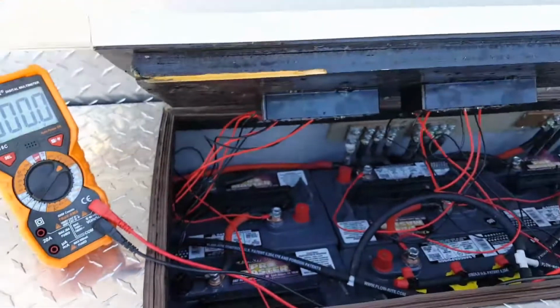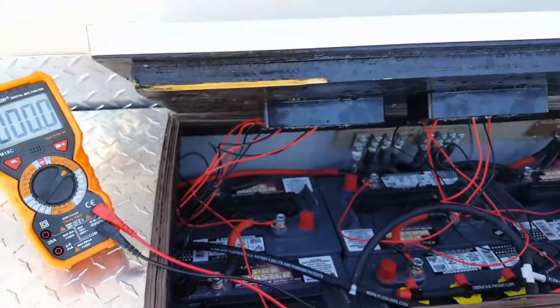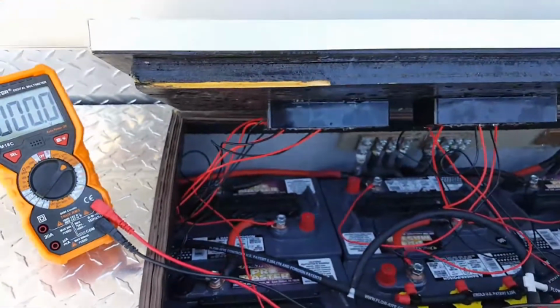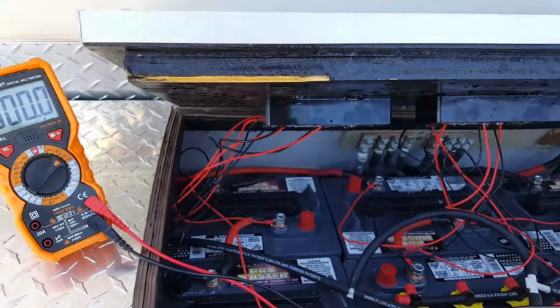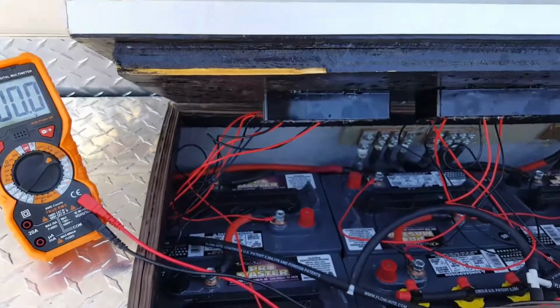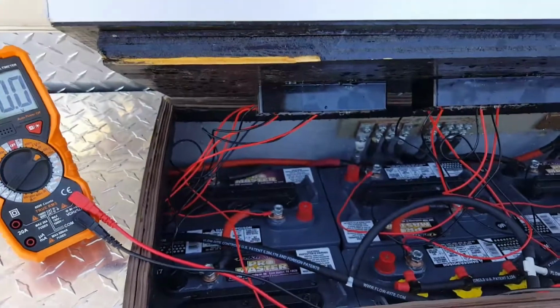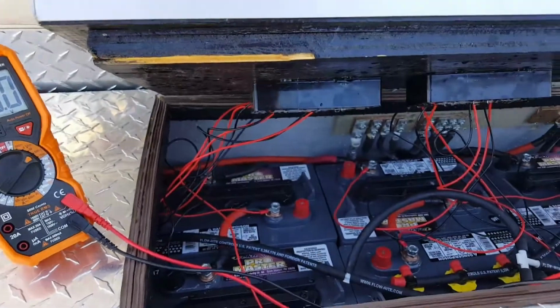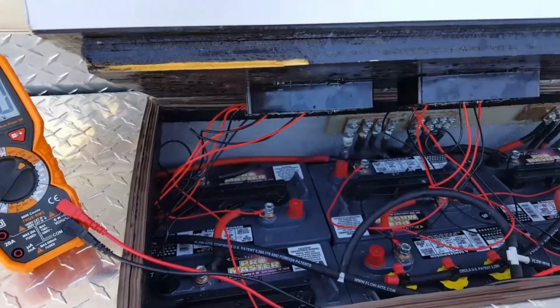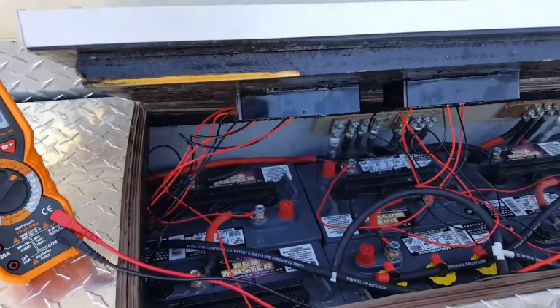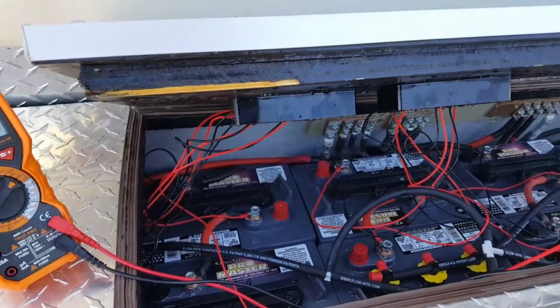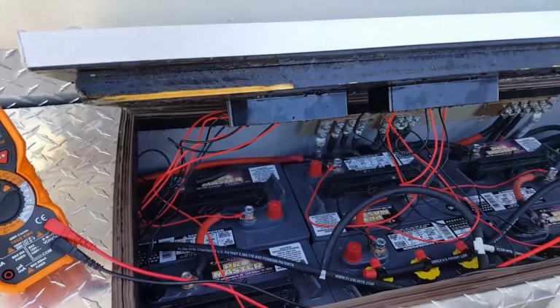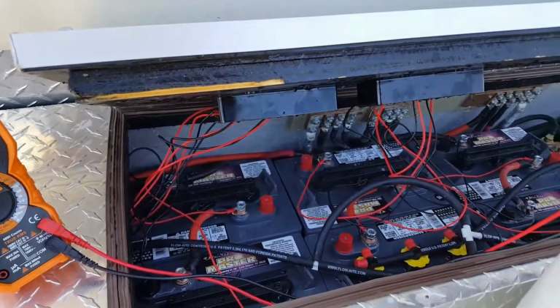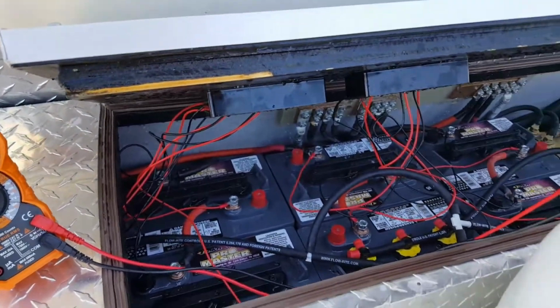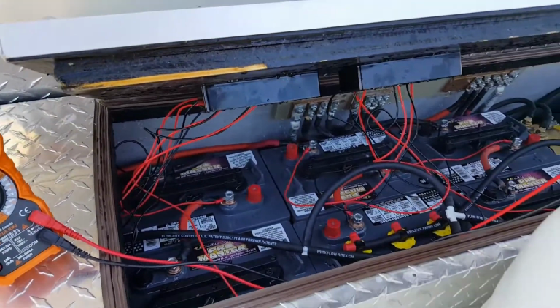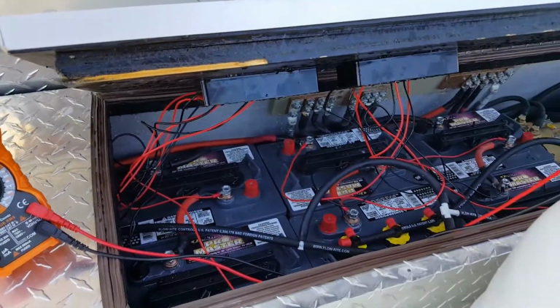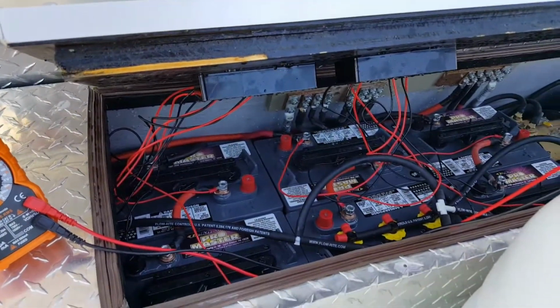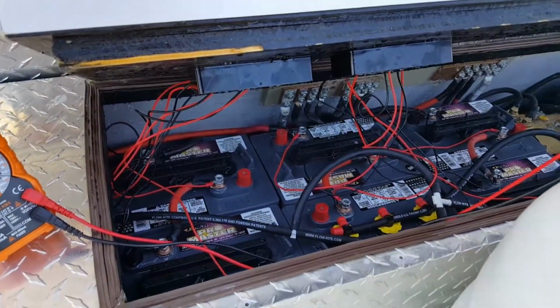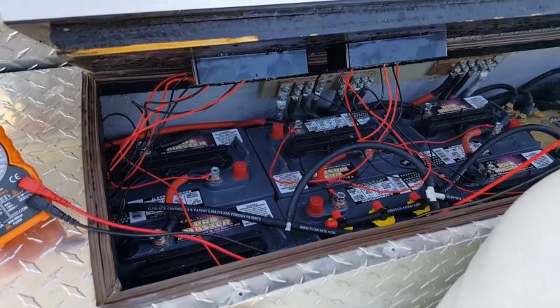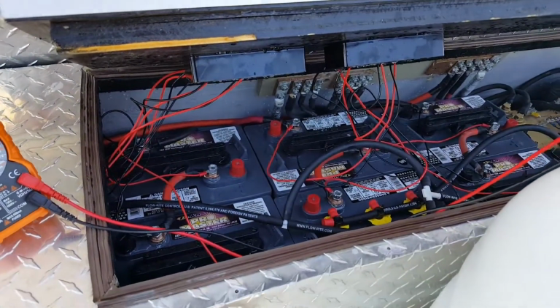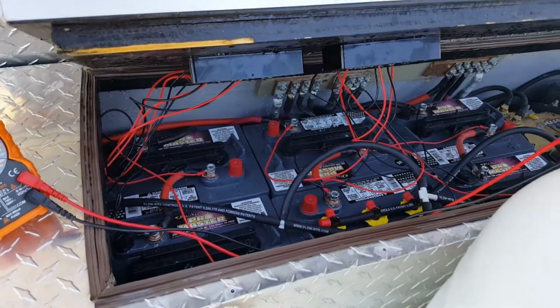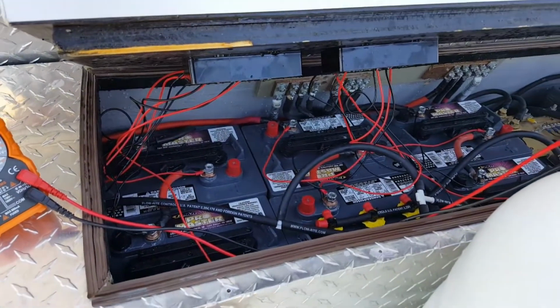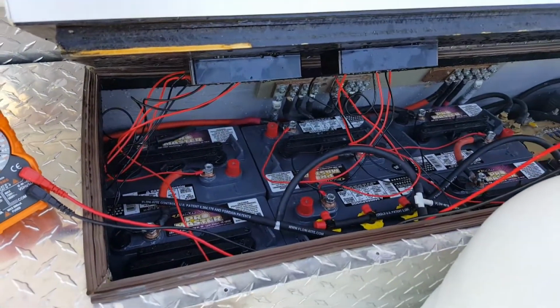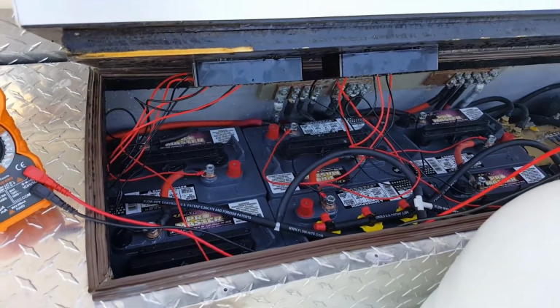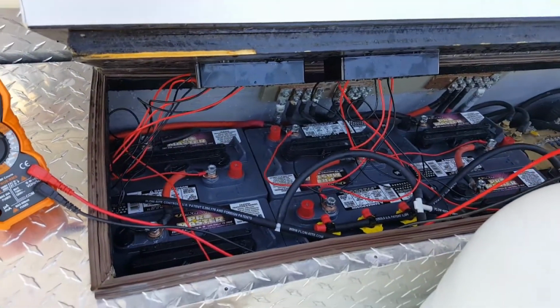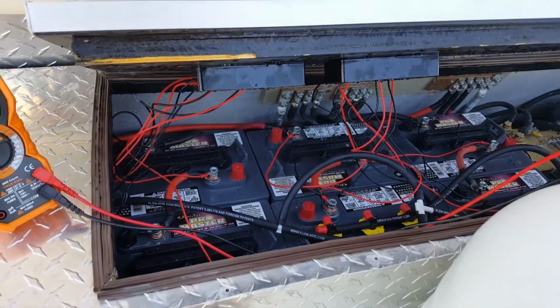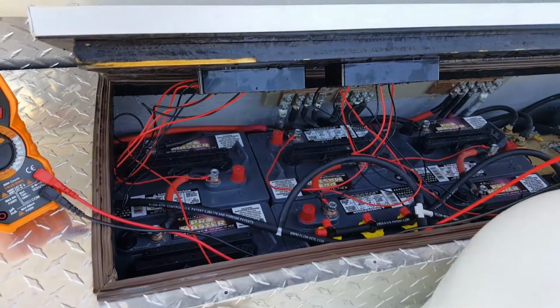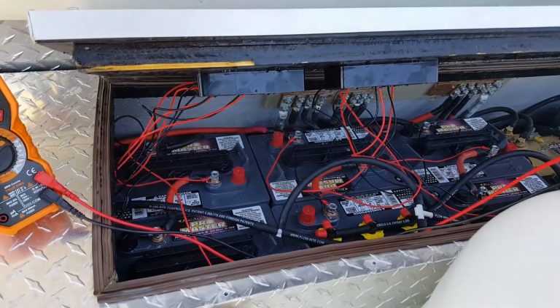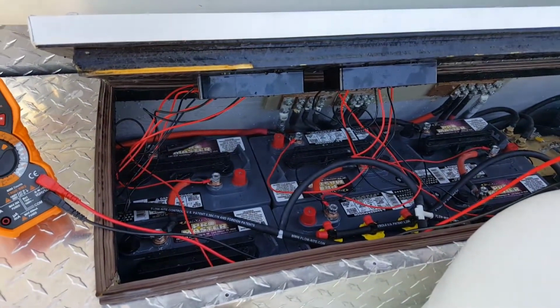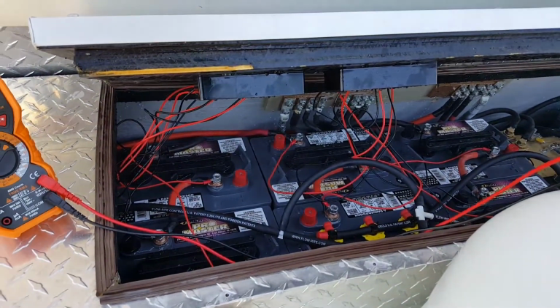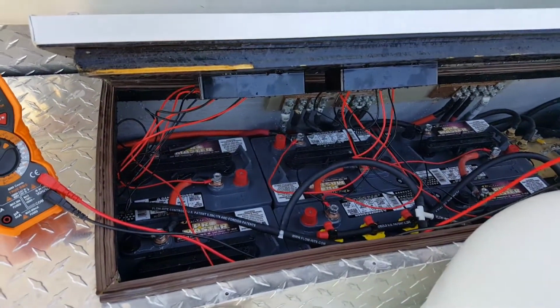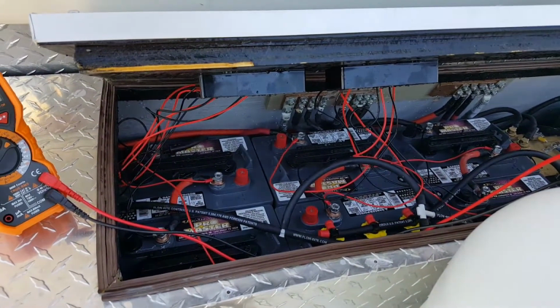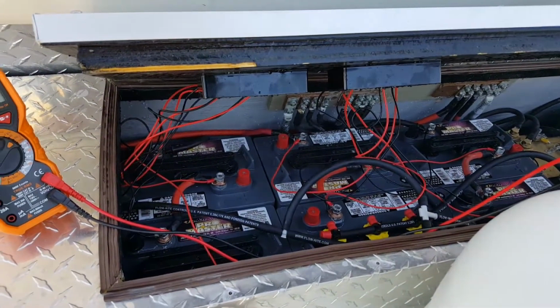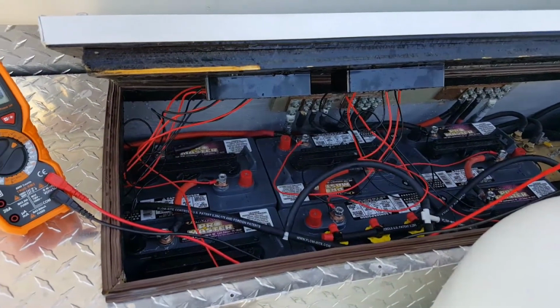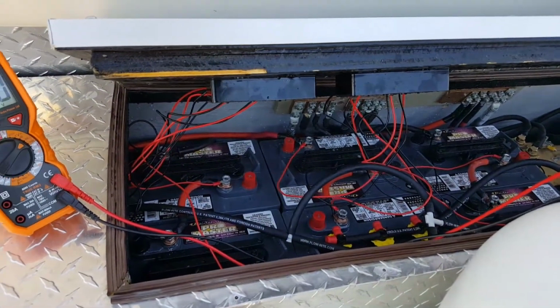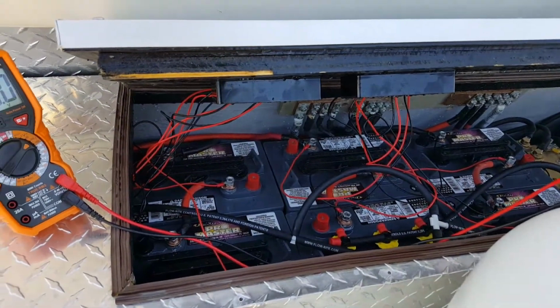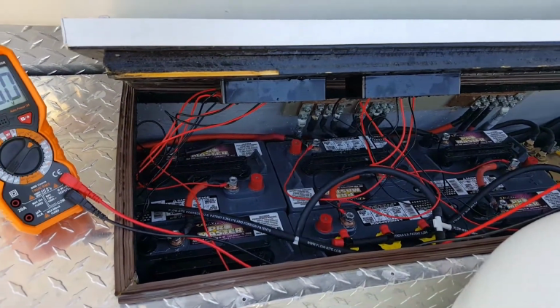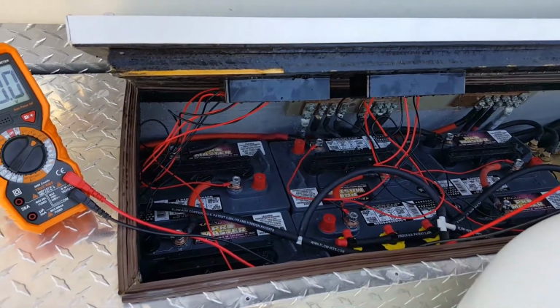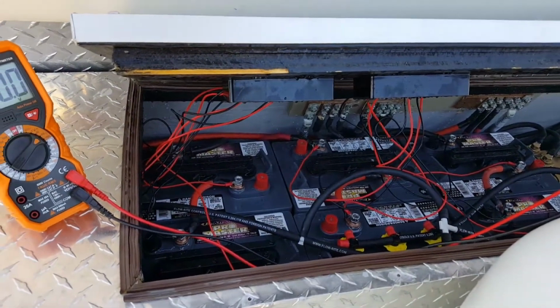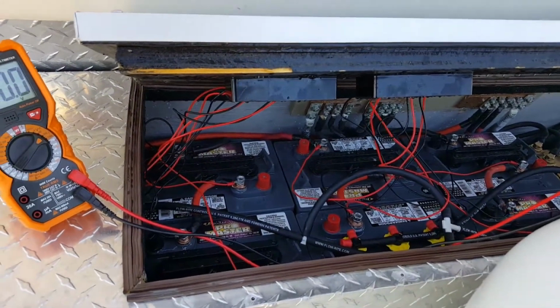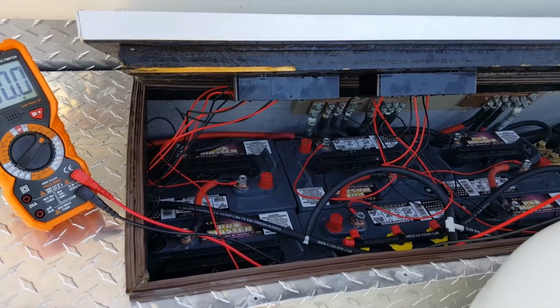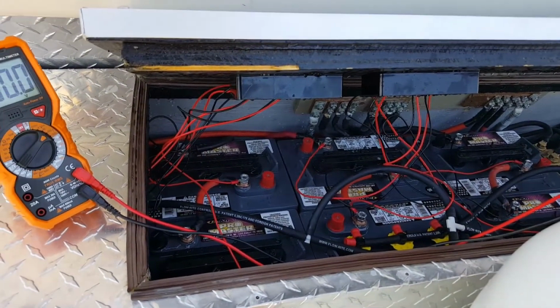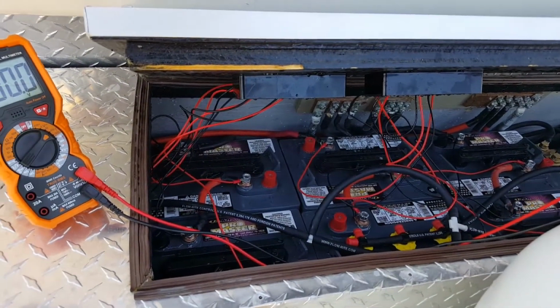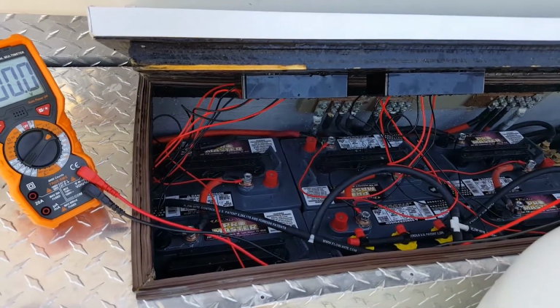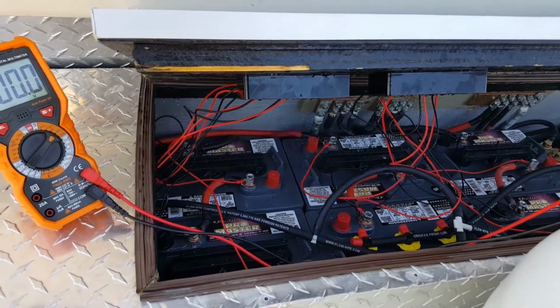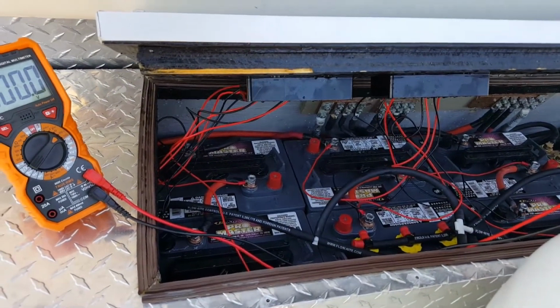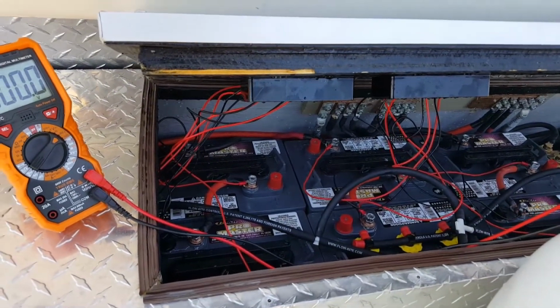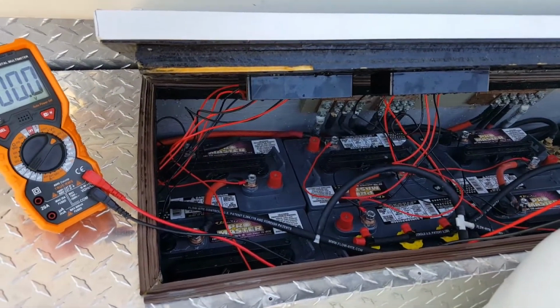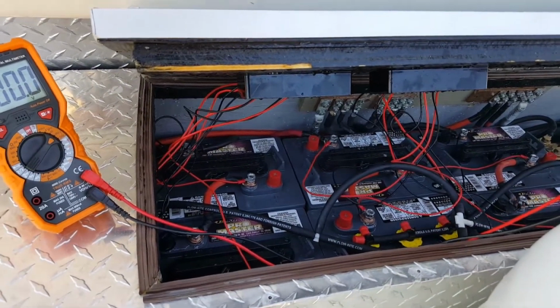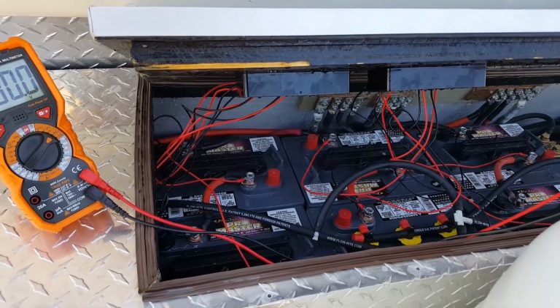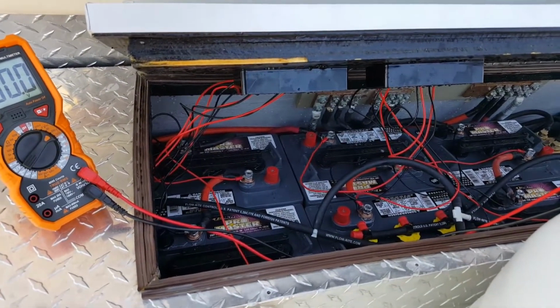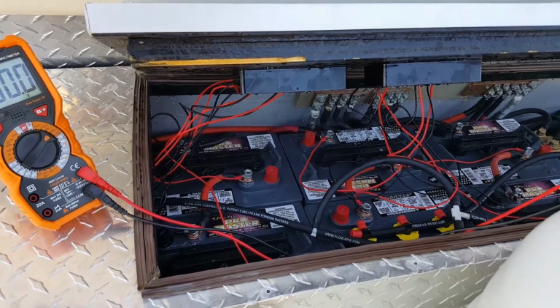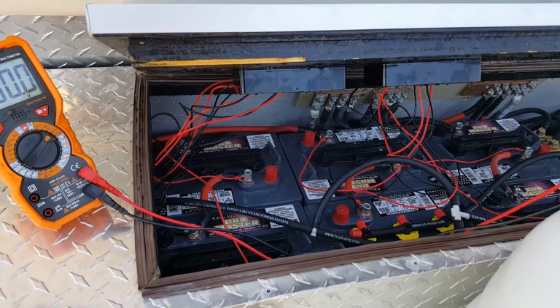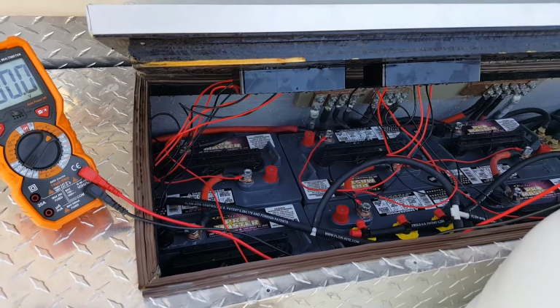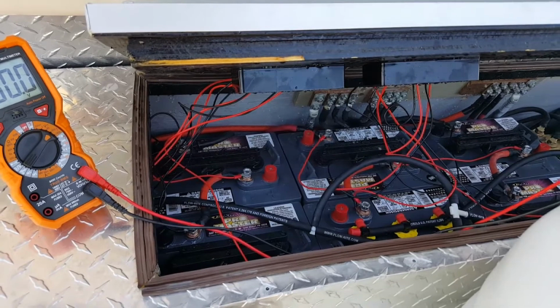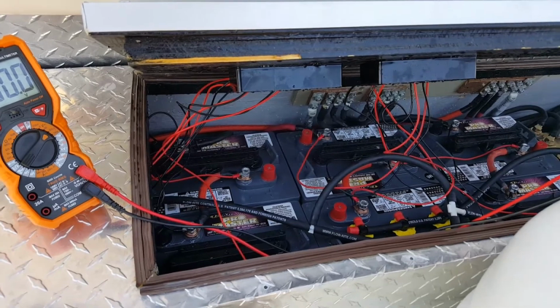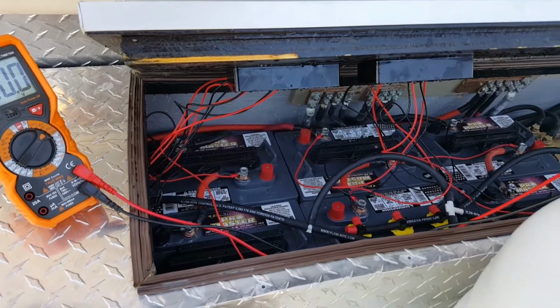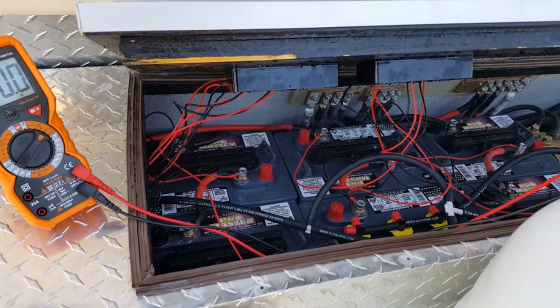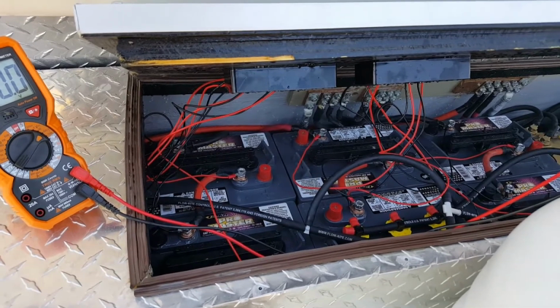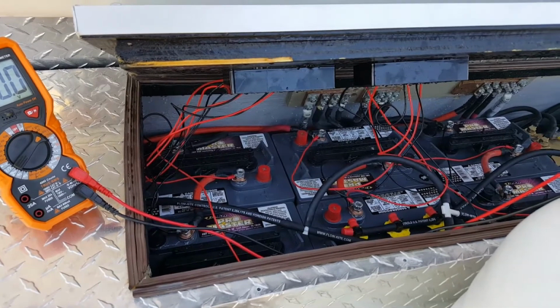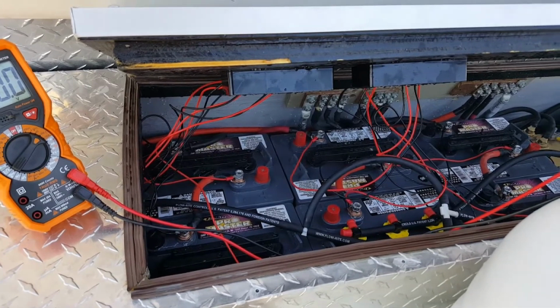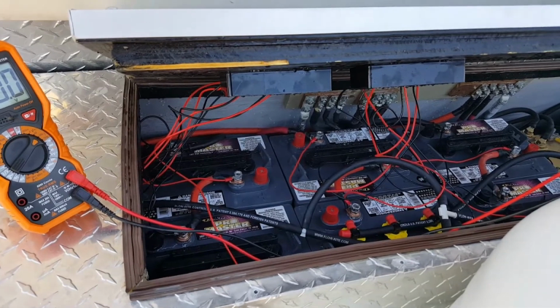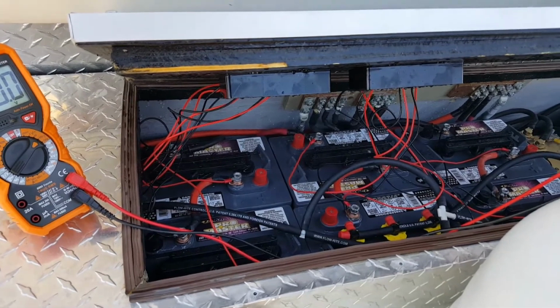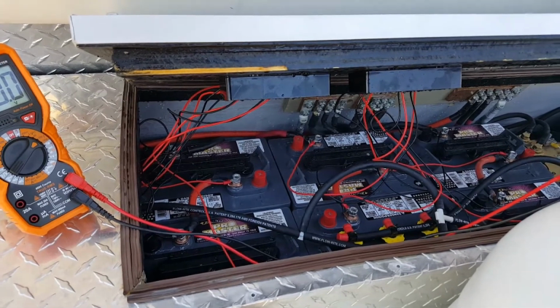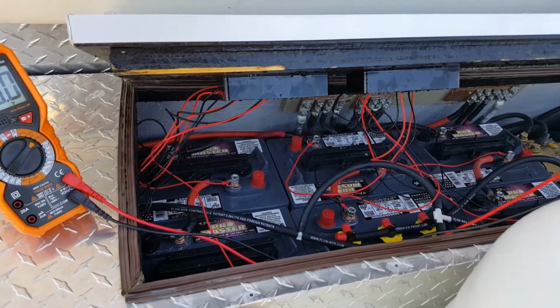I think these things are doing a pretty darn good job and for, what, $140? It certainly seems worthwhile.